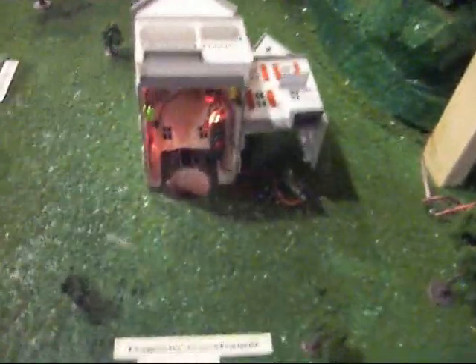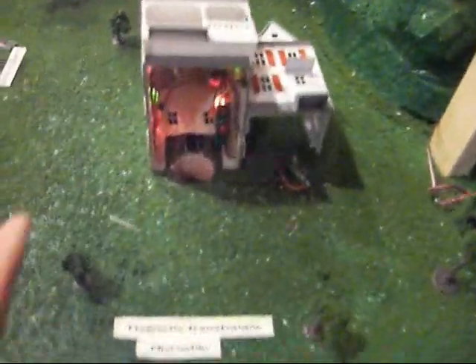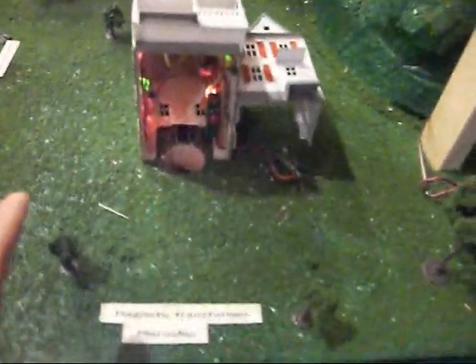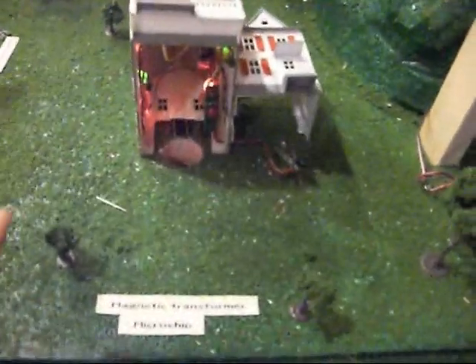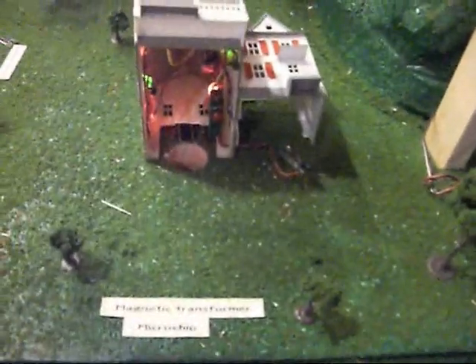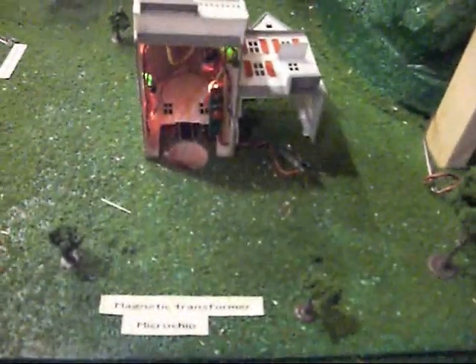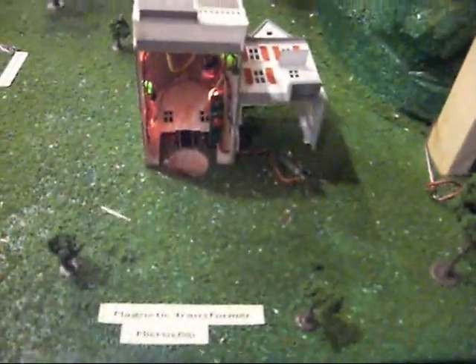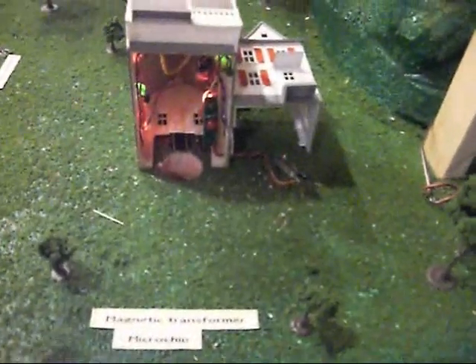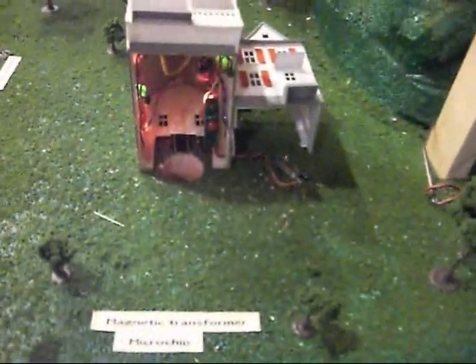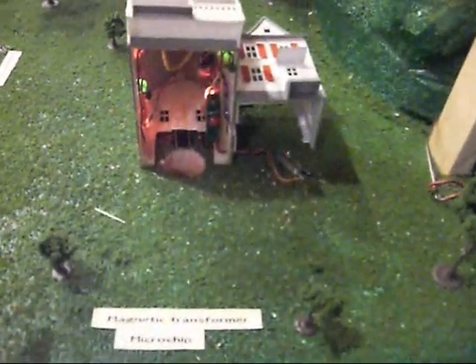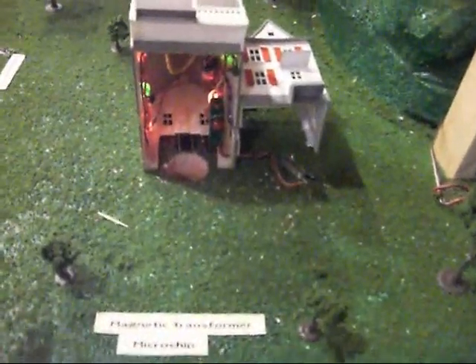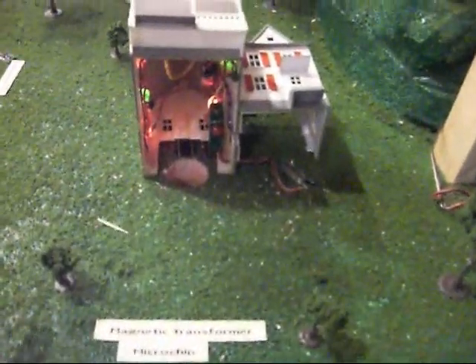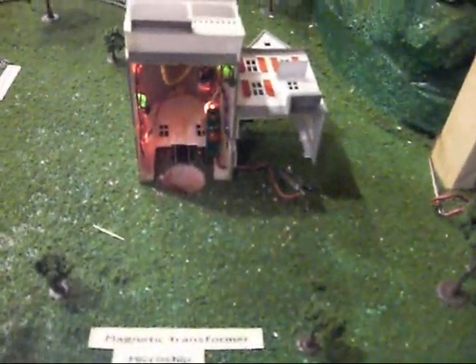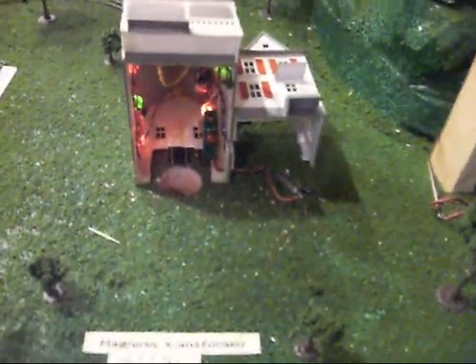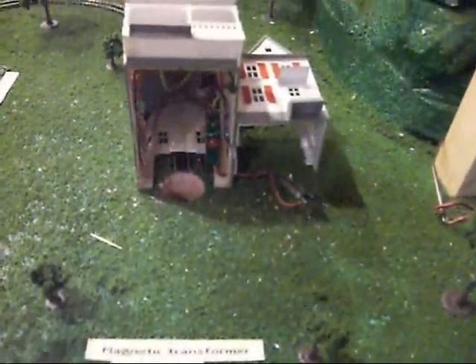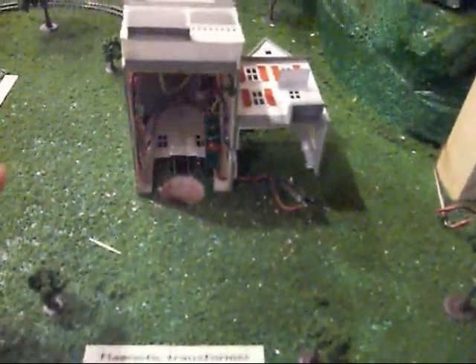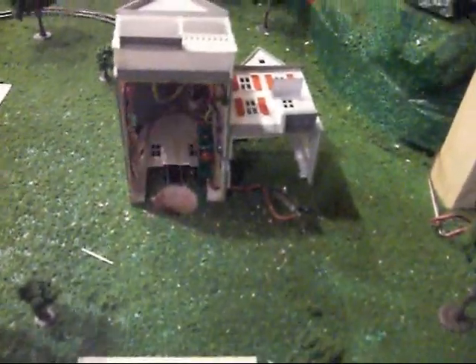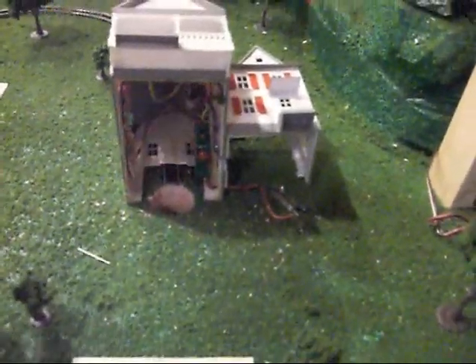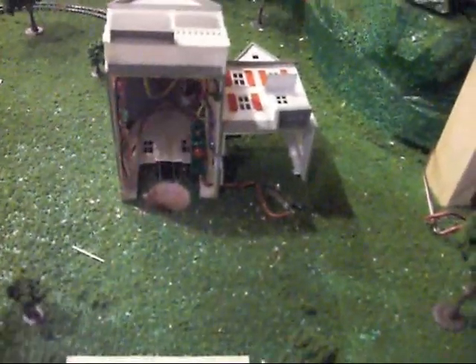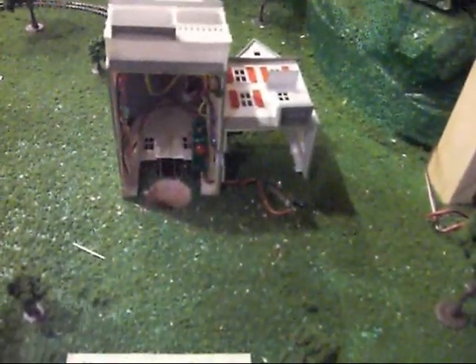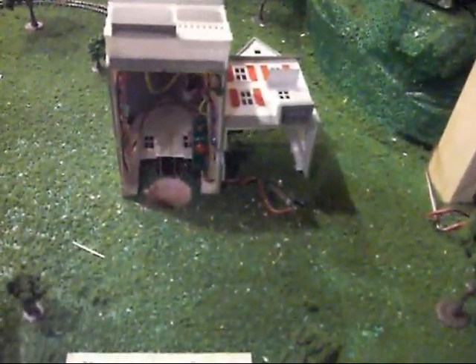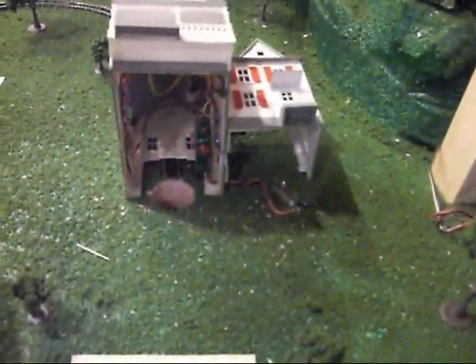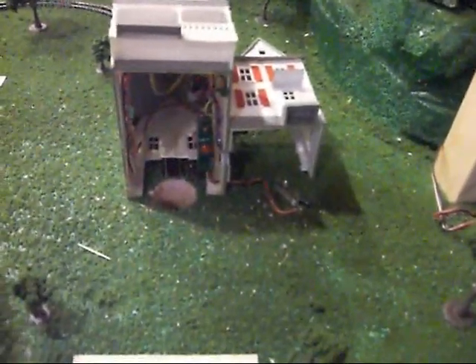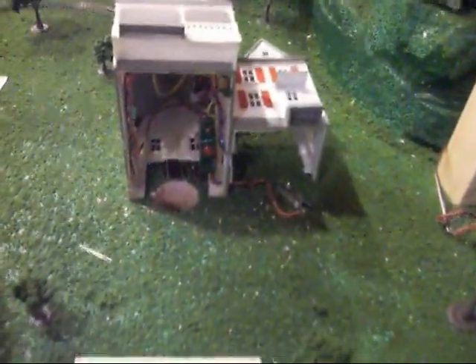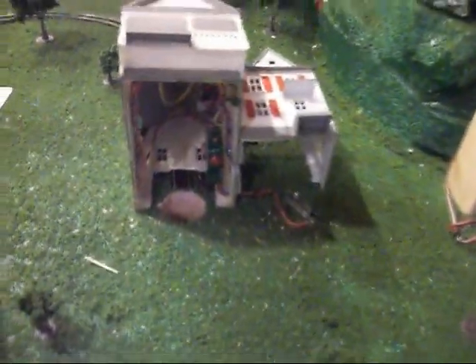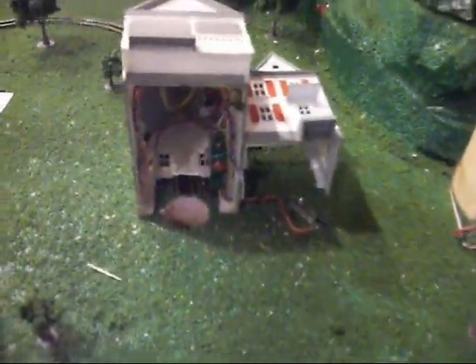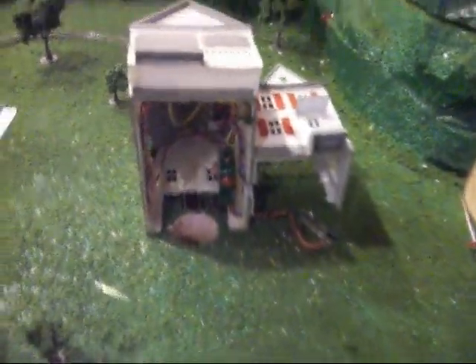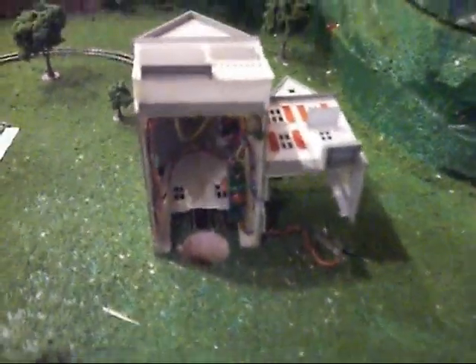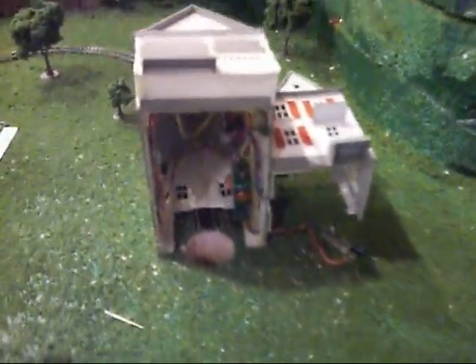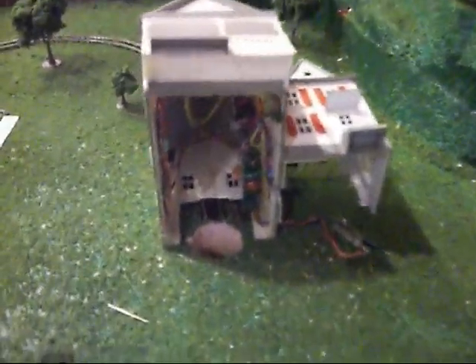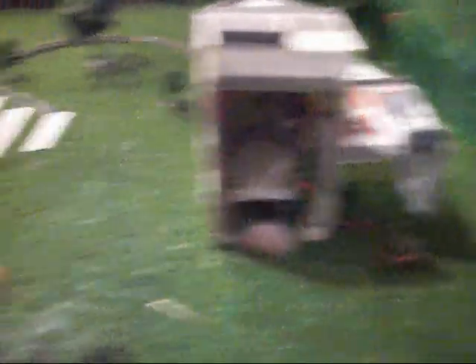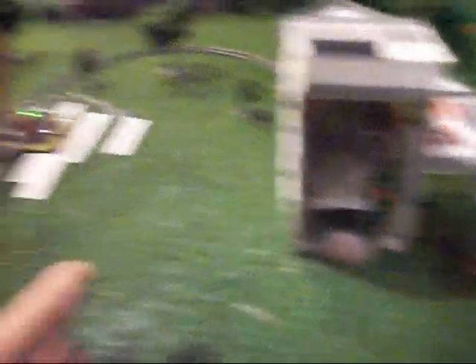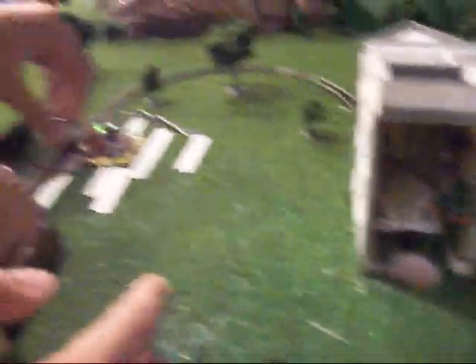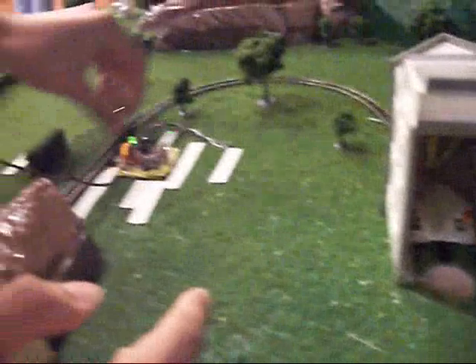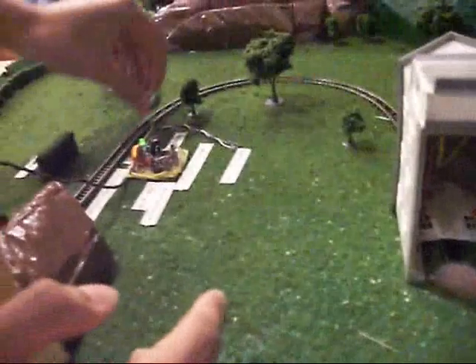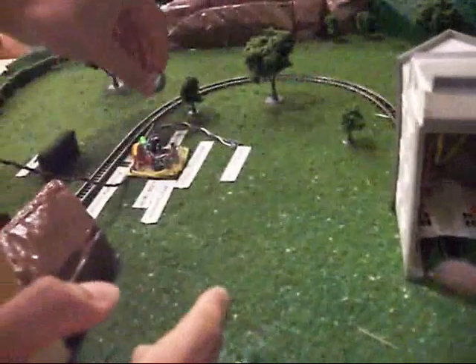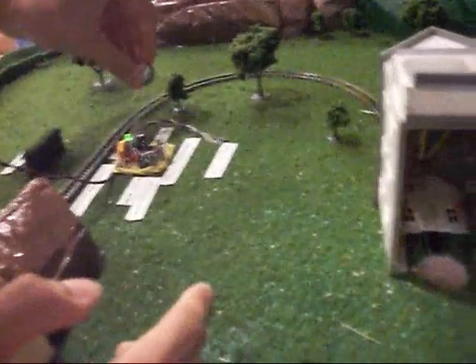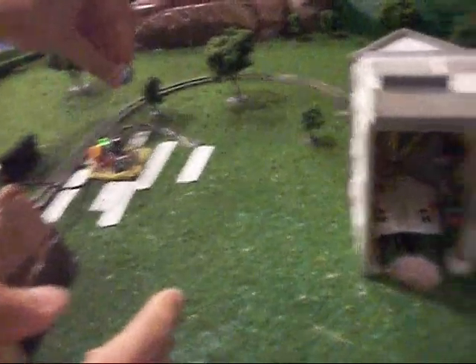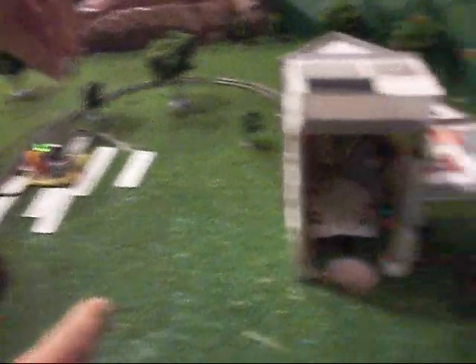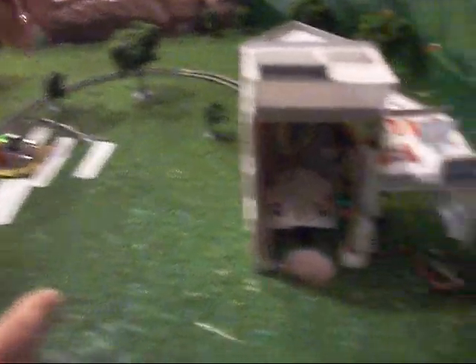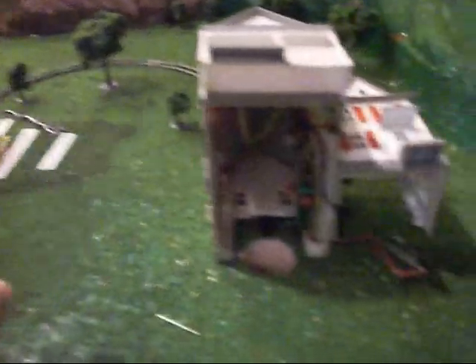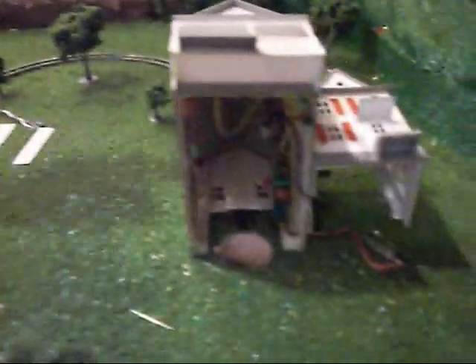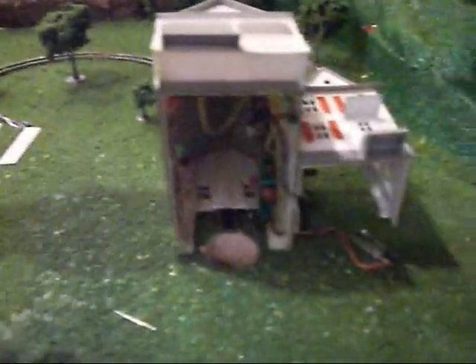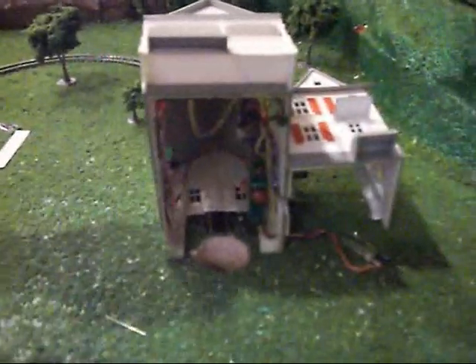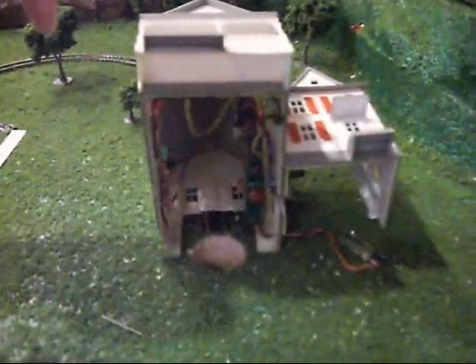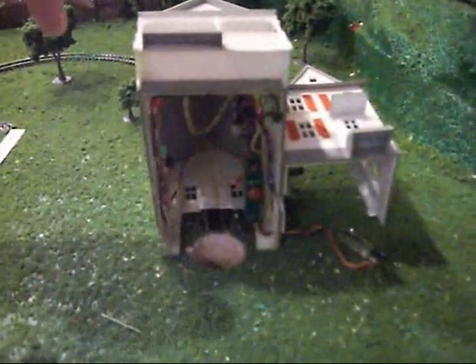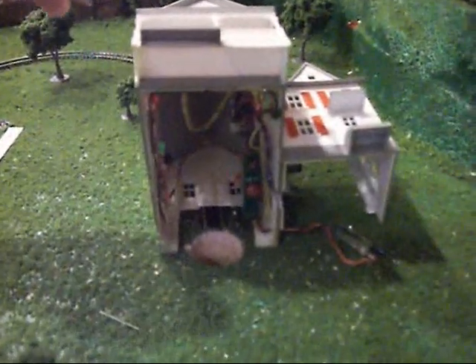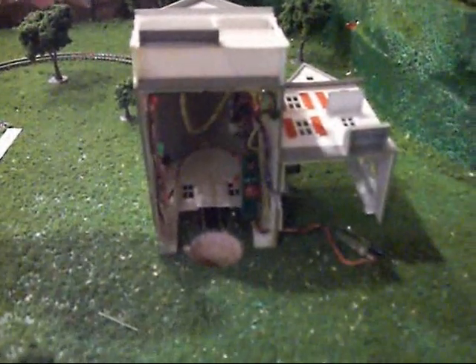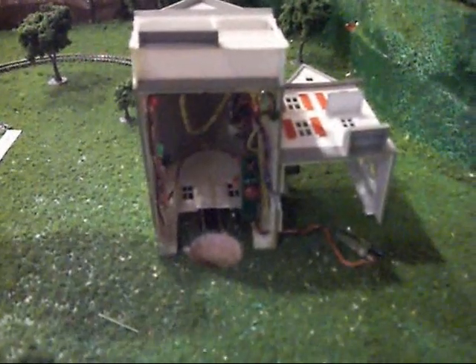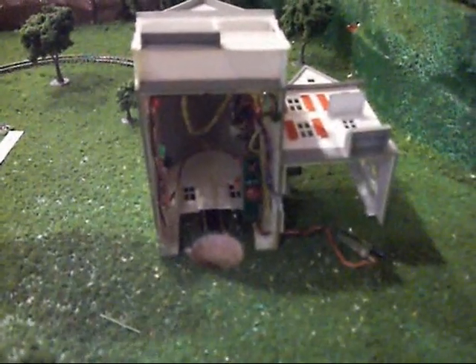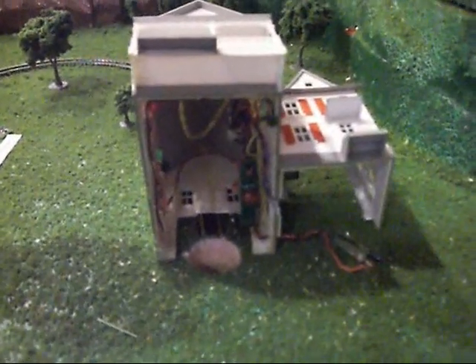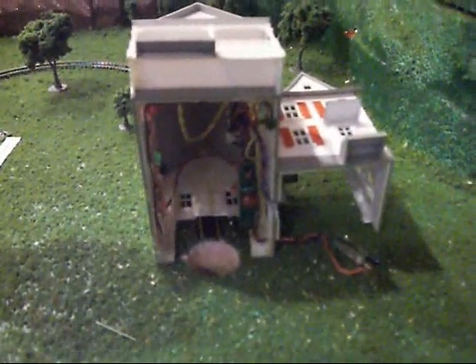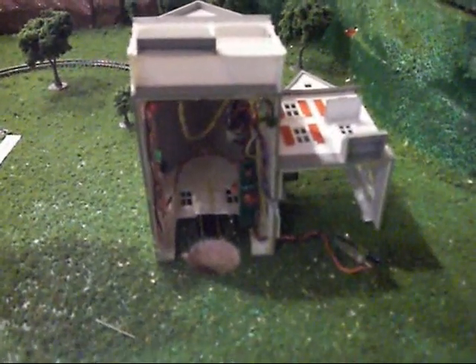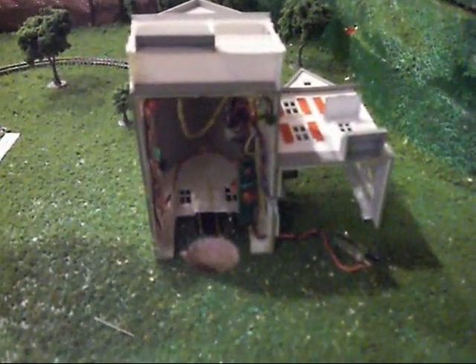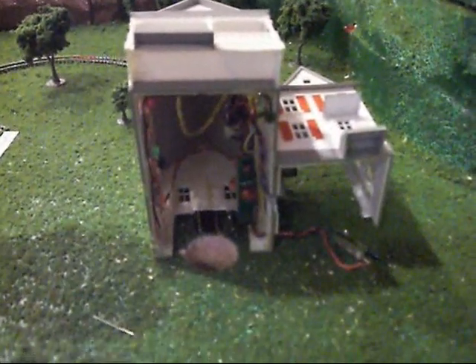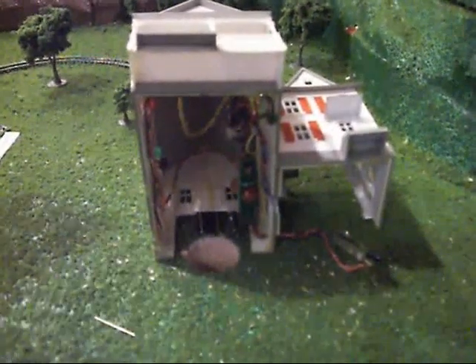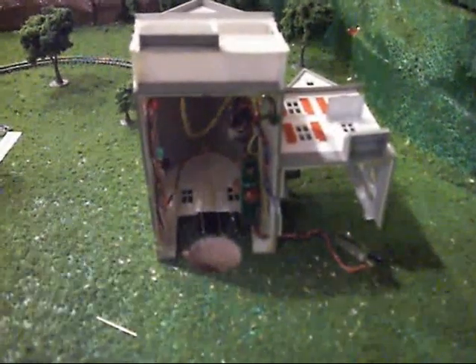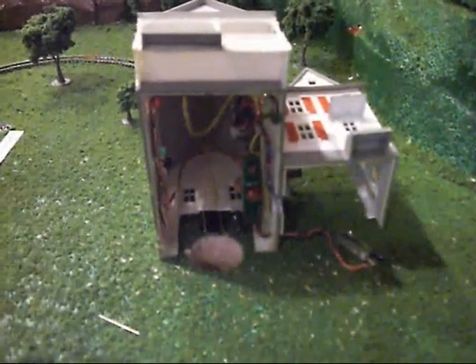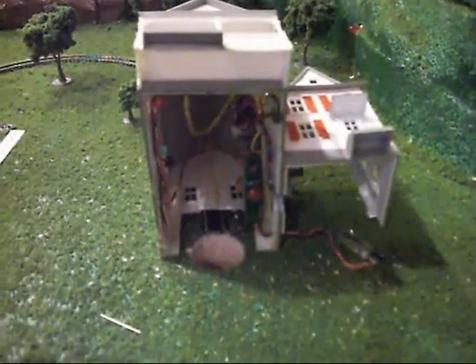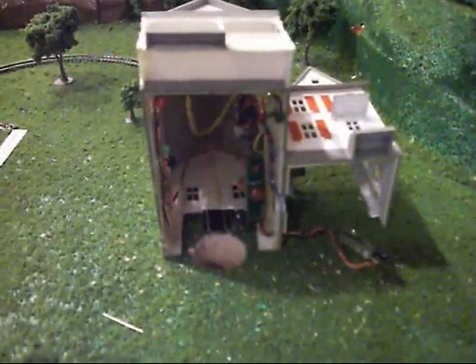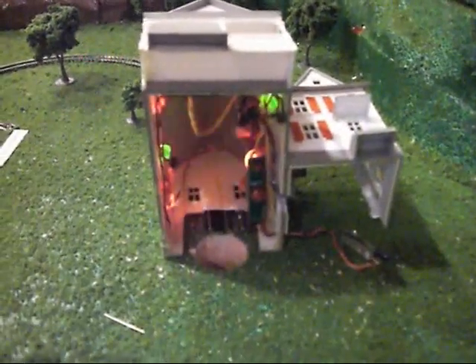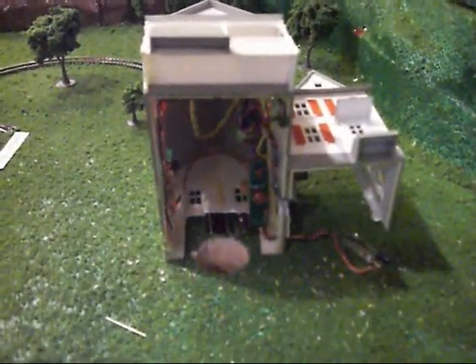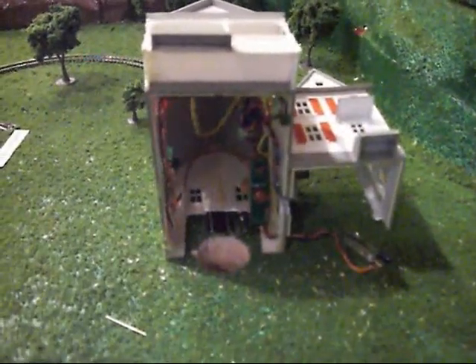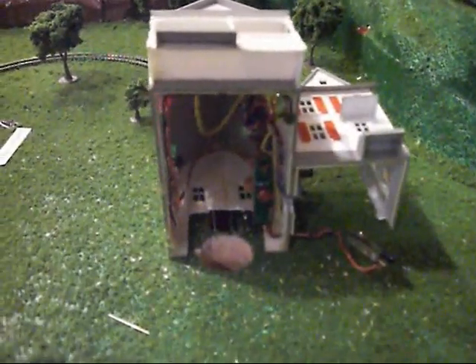I can set it off again in just a second and we can actually see it. So when the ball passes through here, the micro then runs through its code loop.